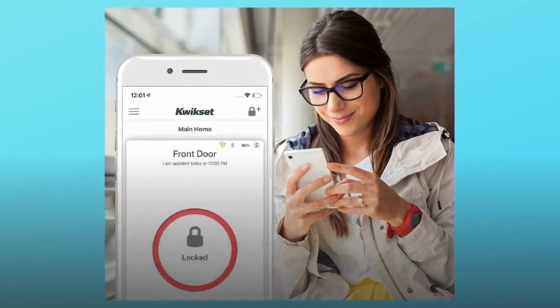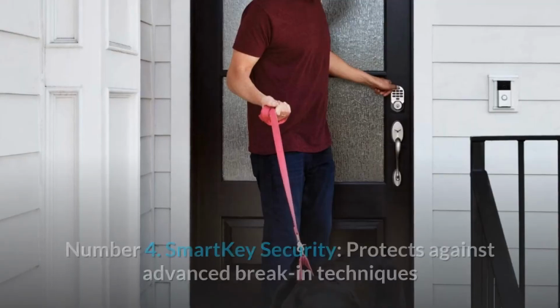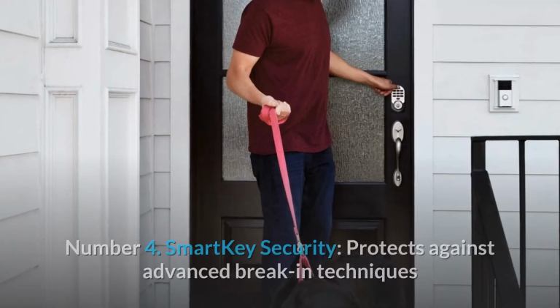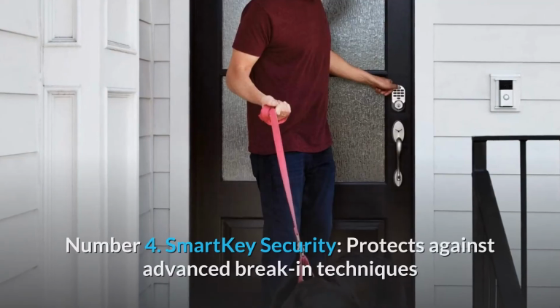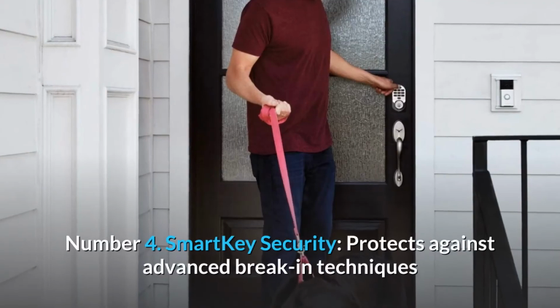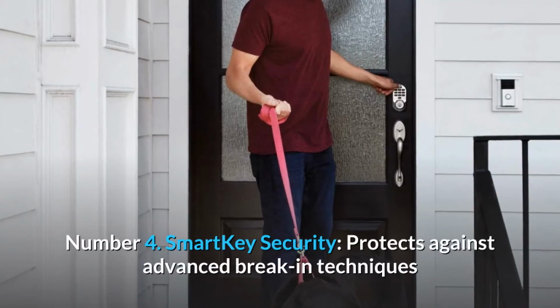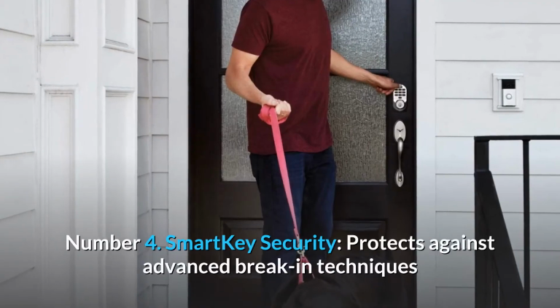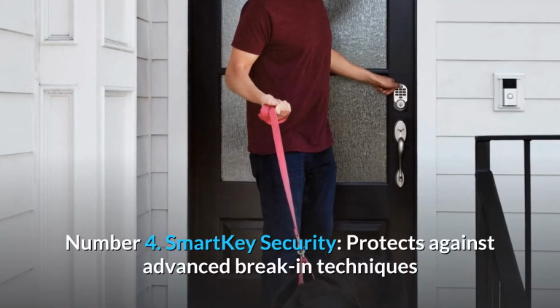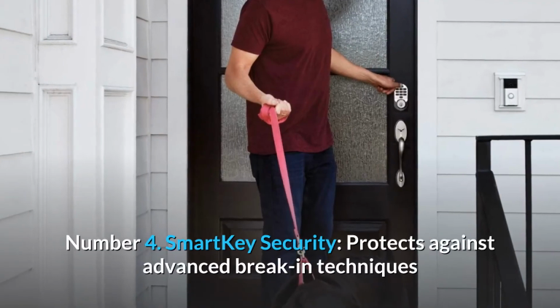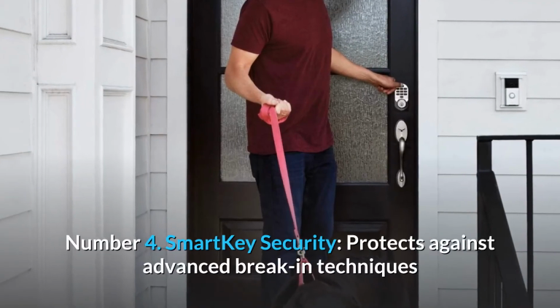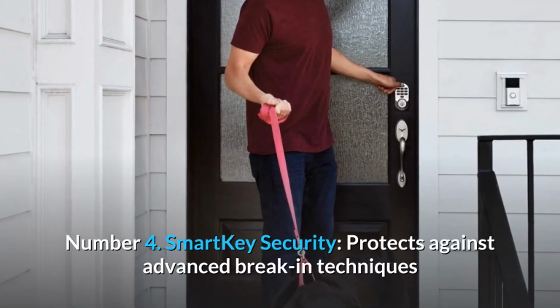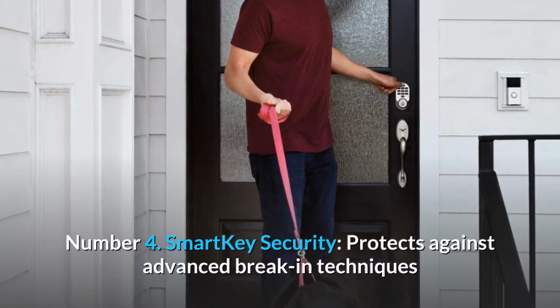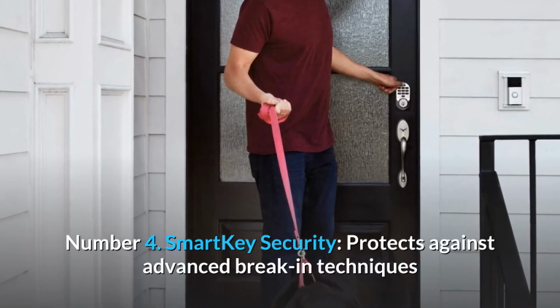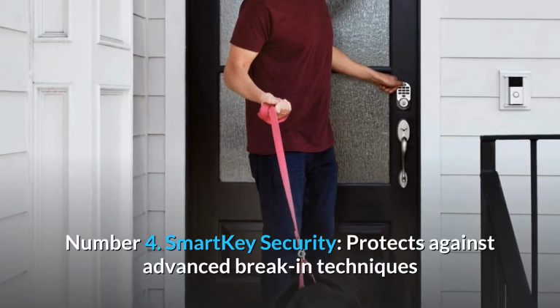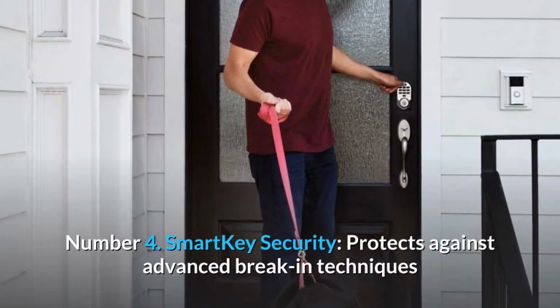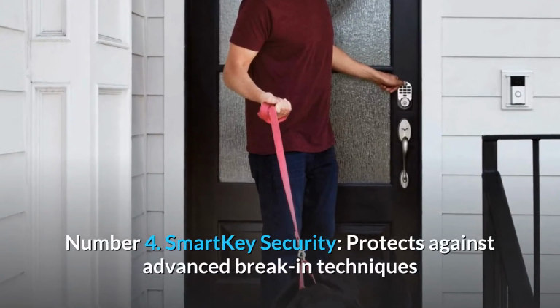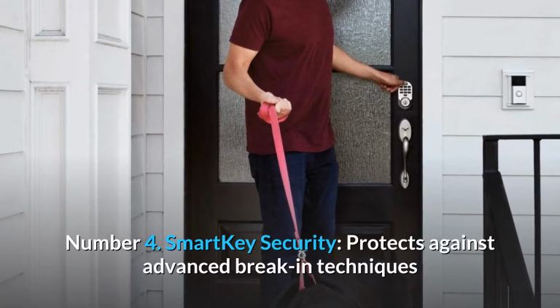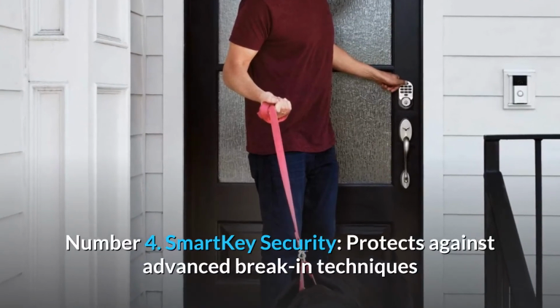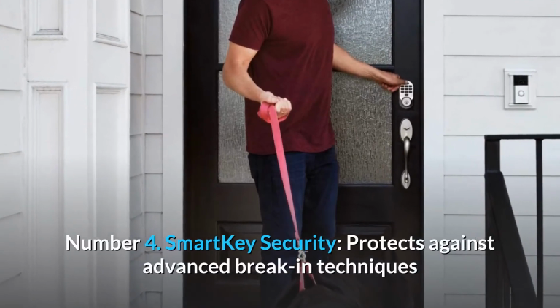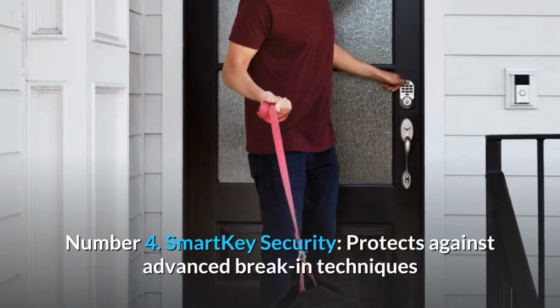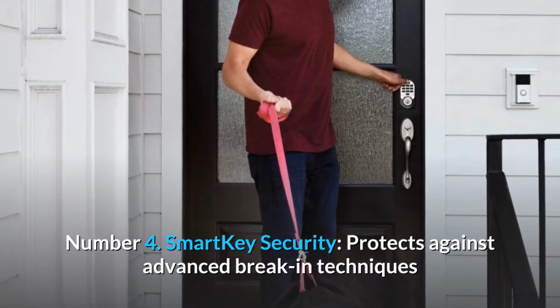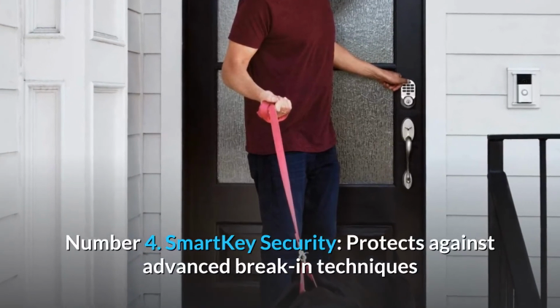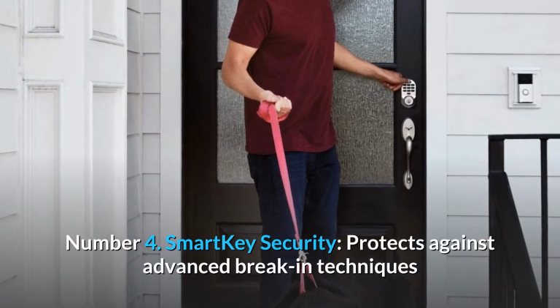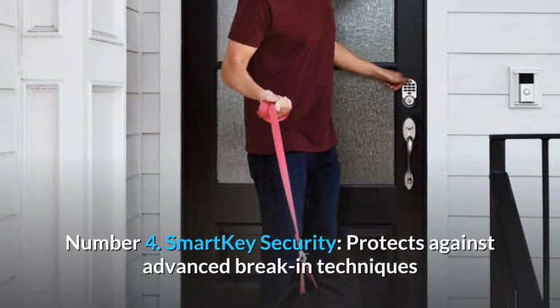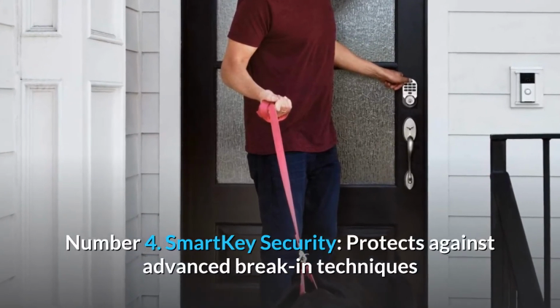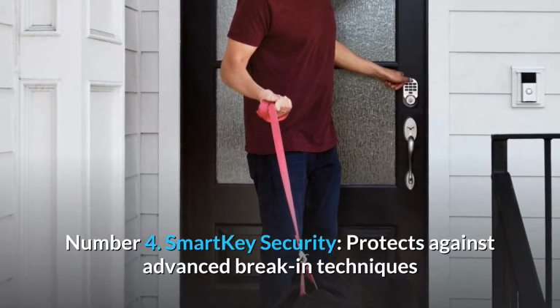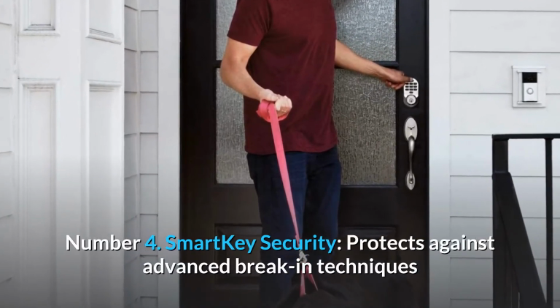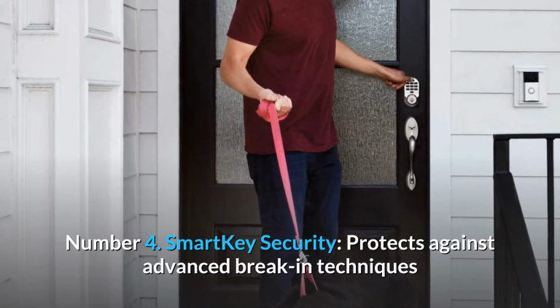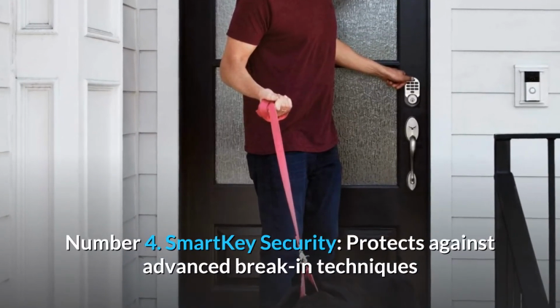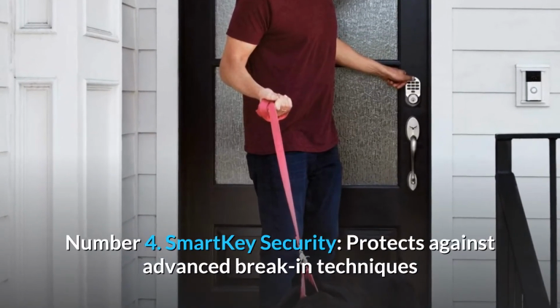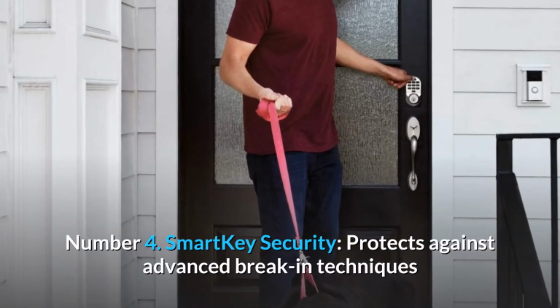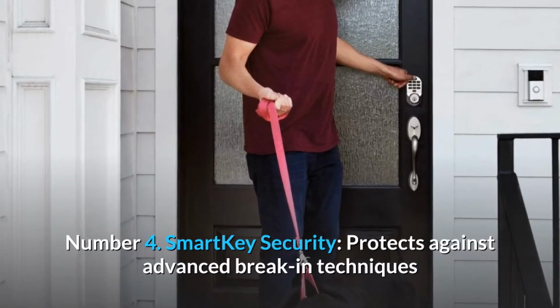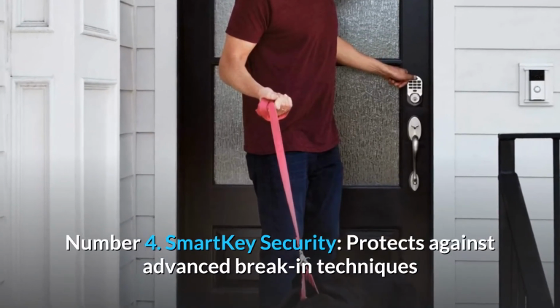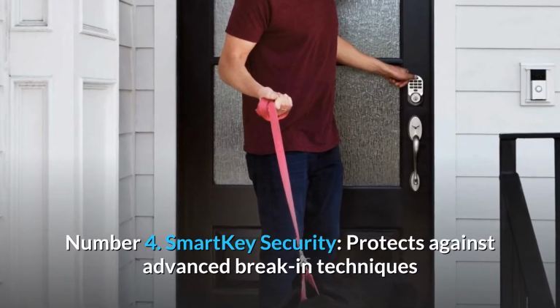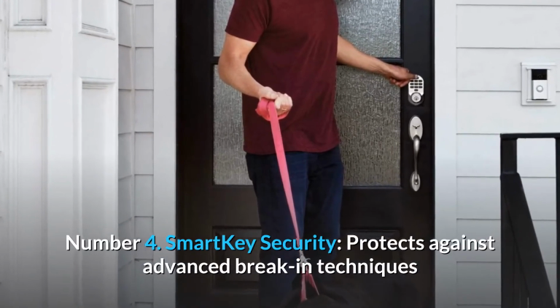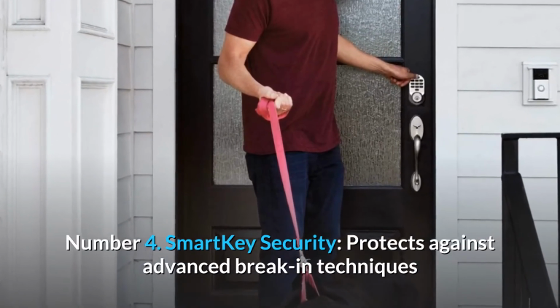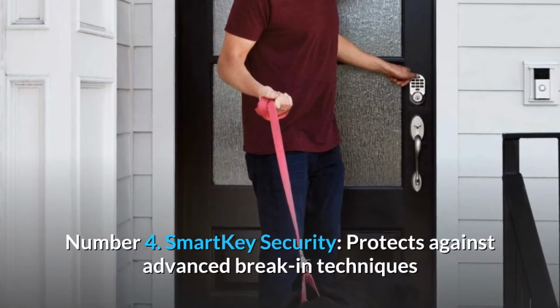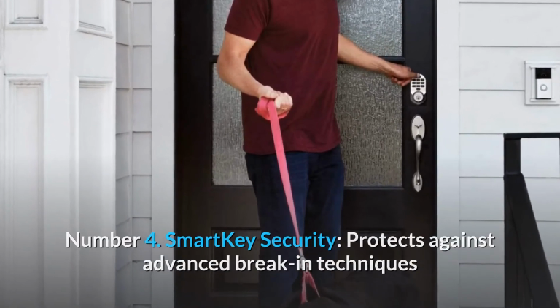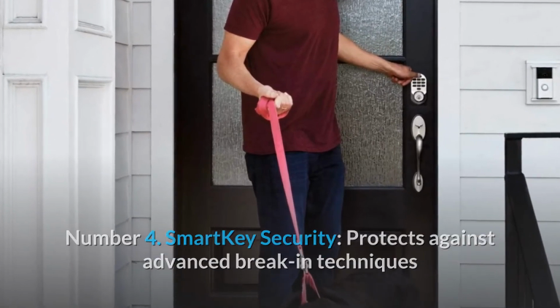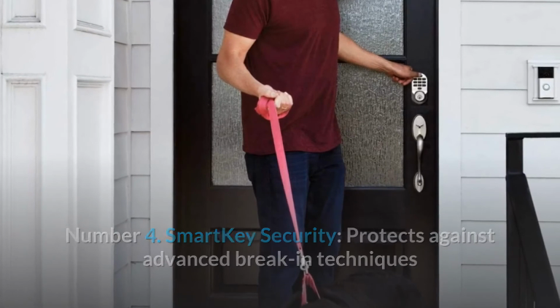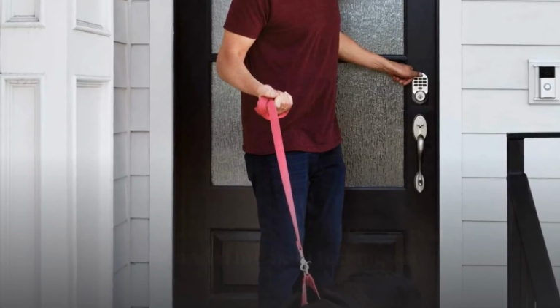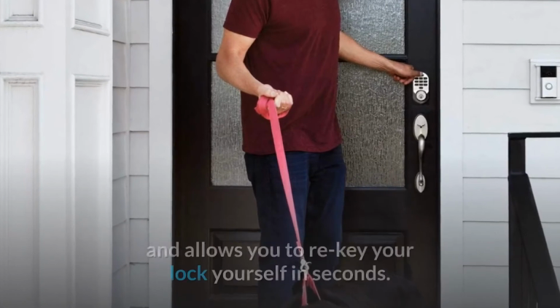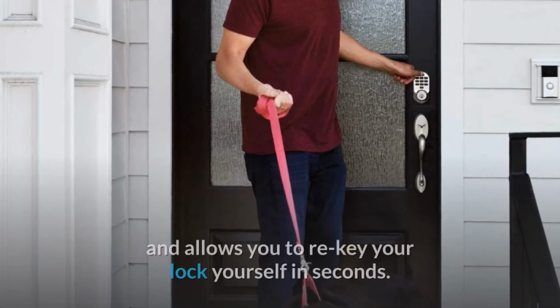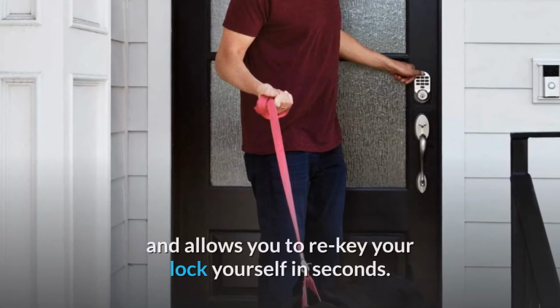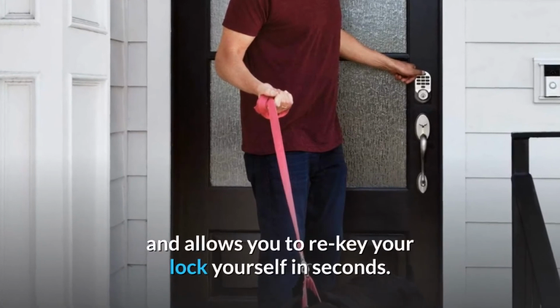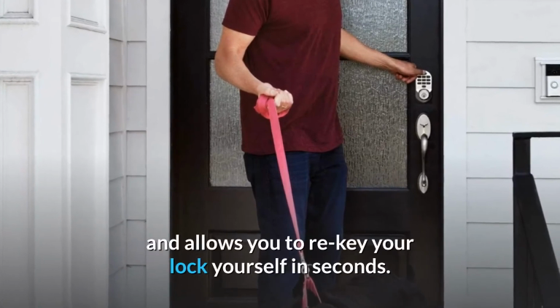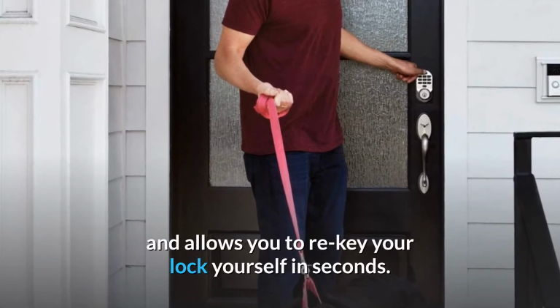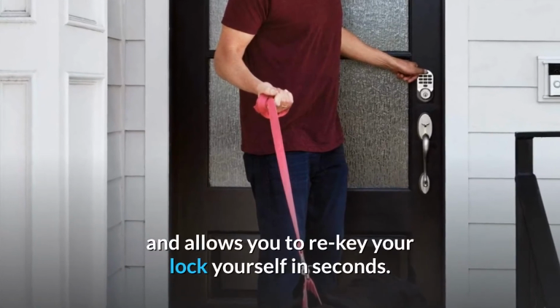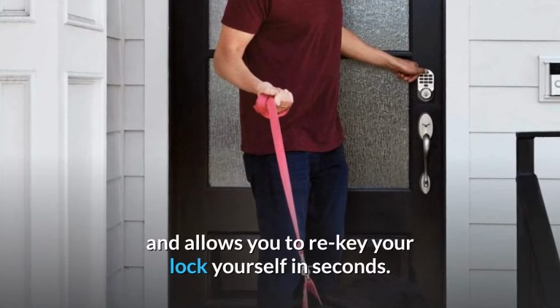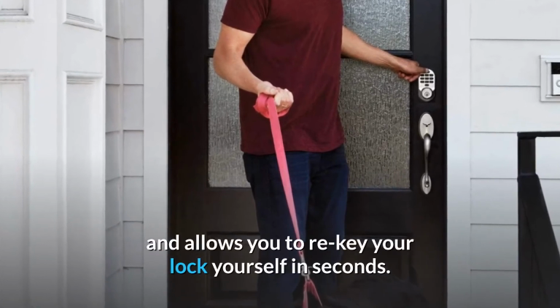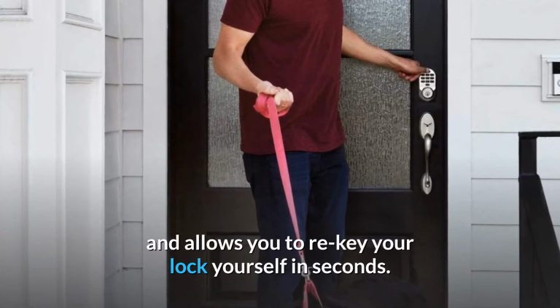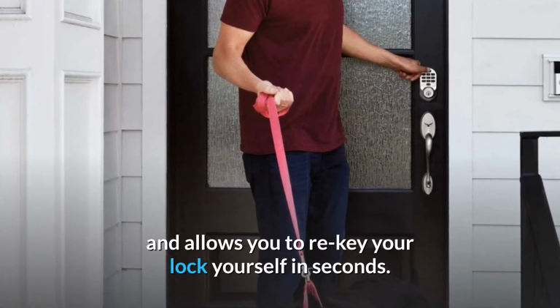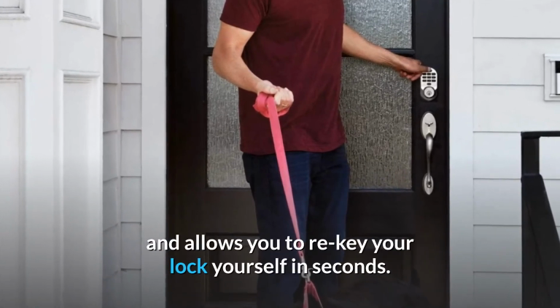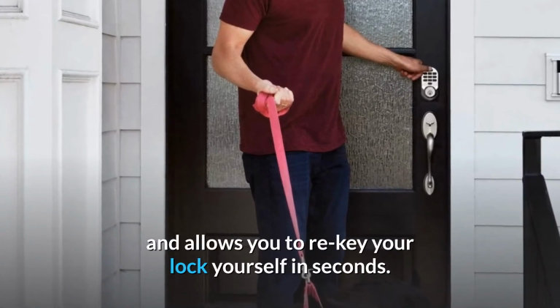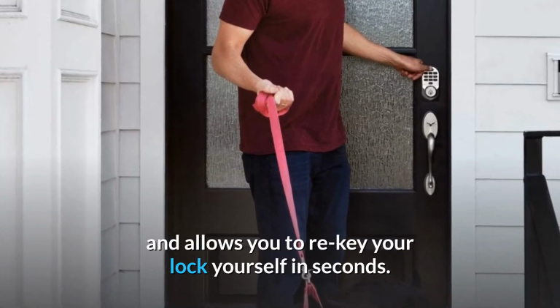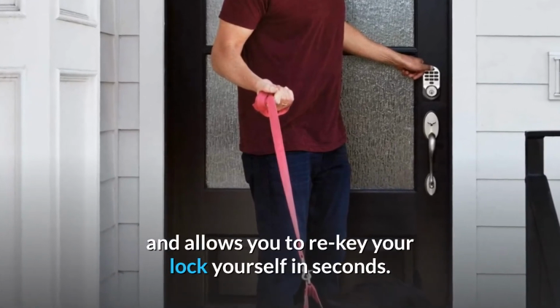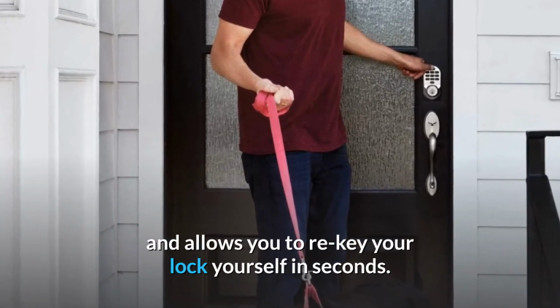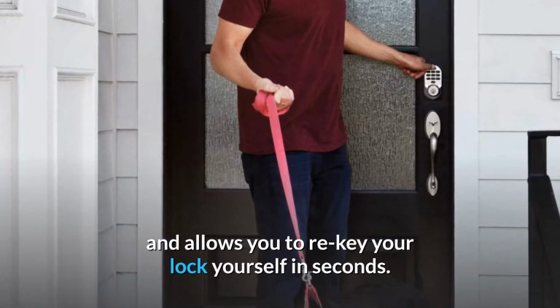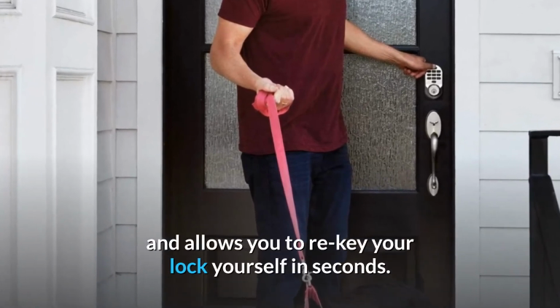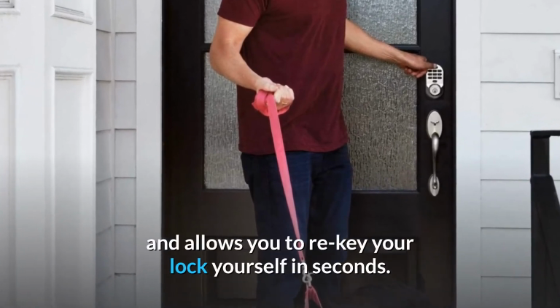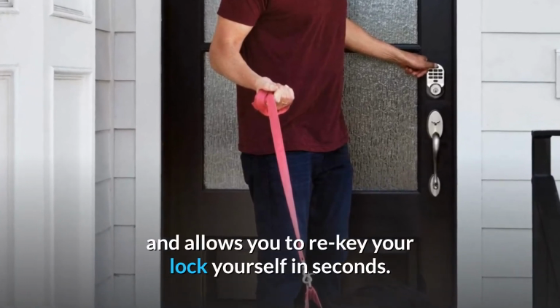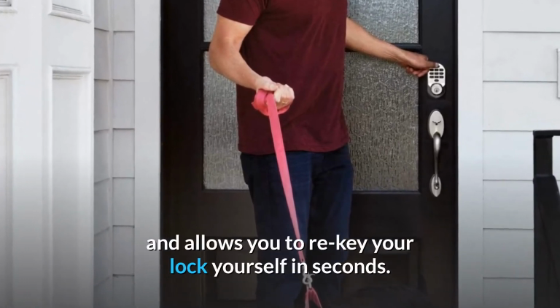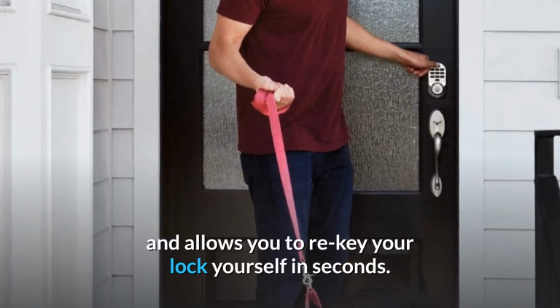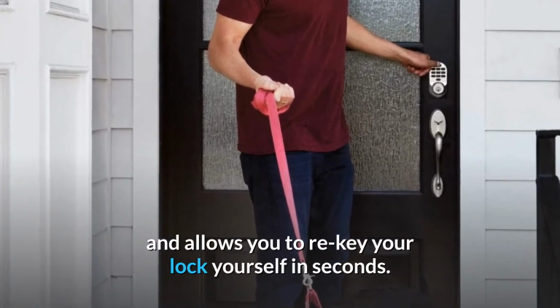Number 4: Smart Key Security. Protects against advanced break-in techniques and allows you to re-key your lock yourself in seconds.